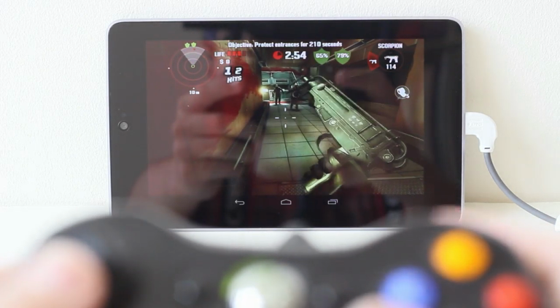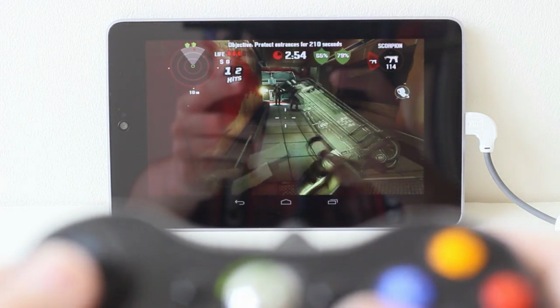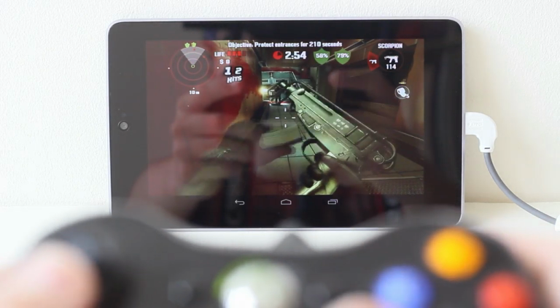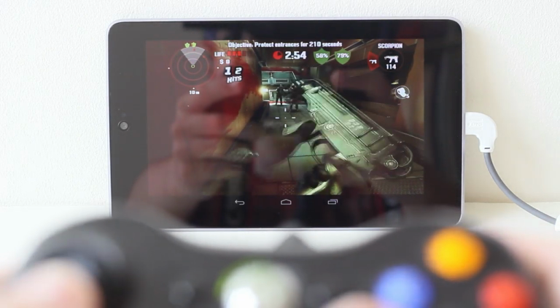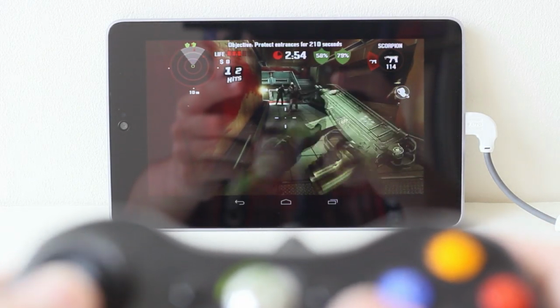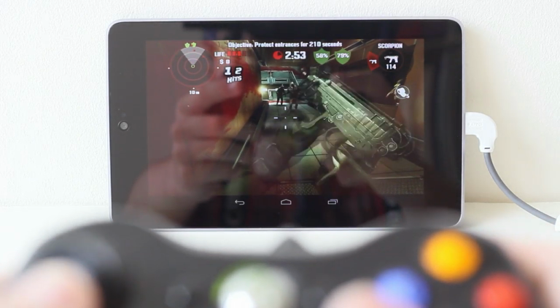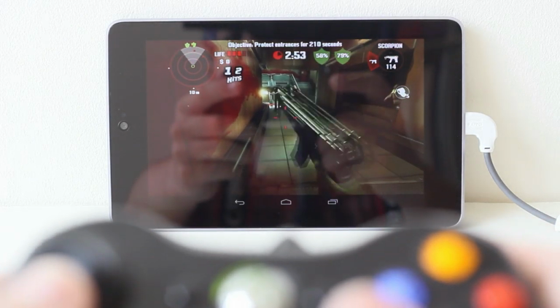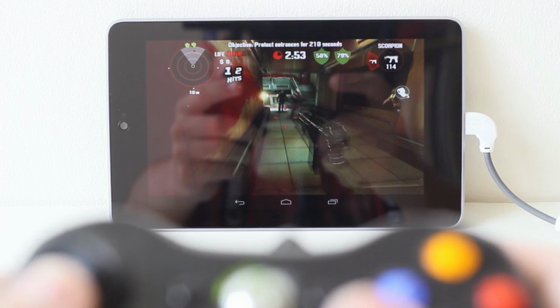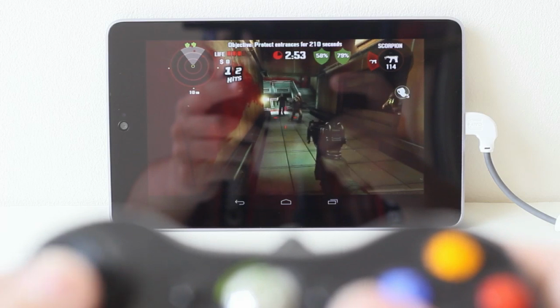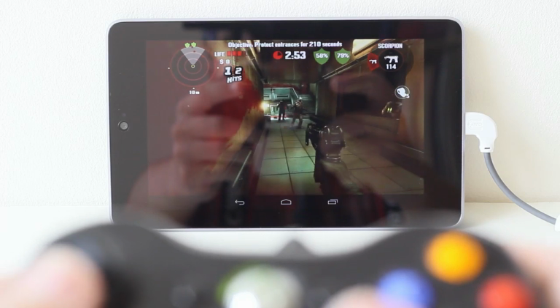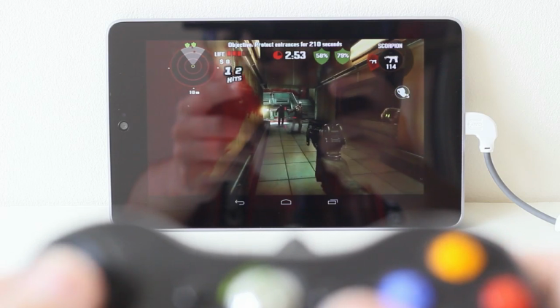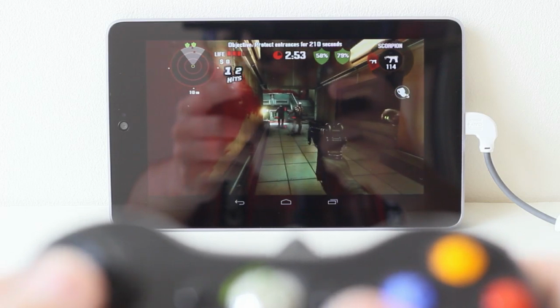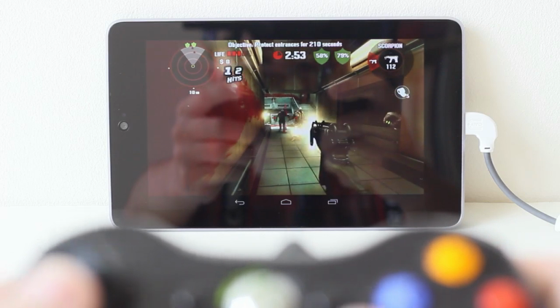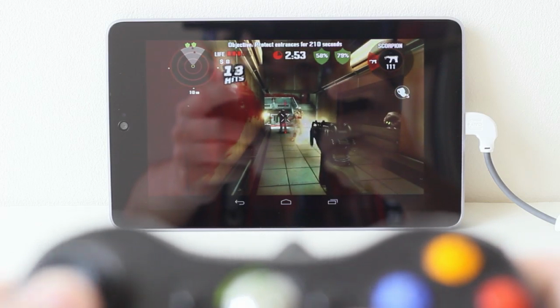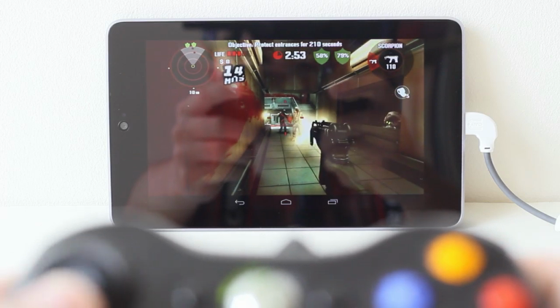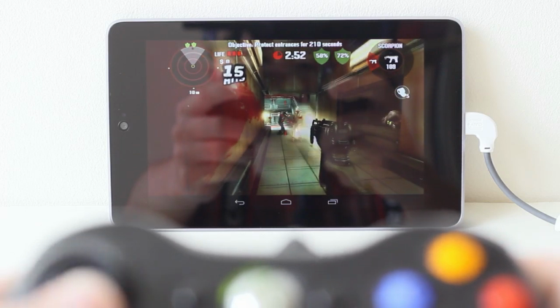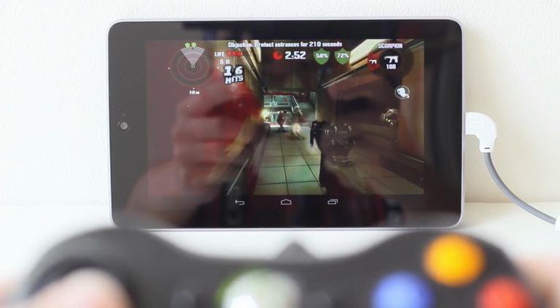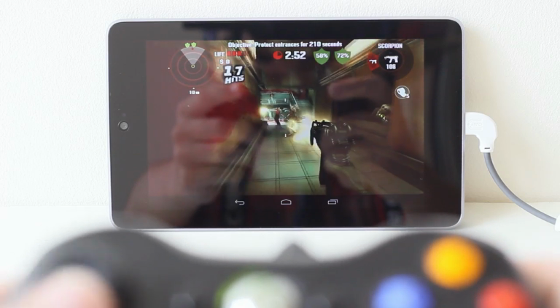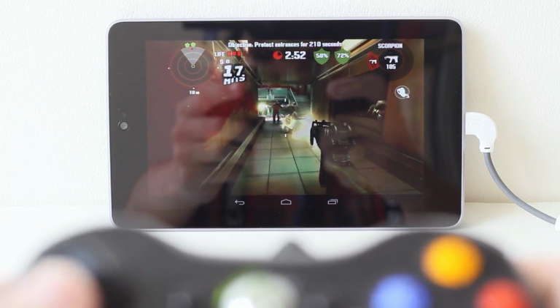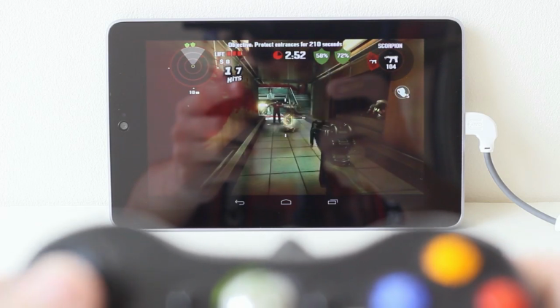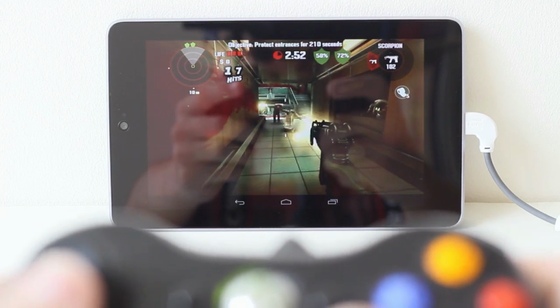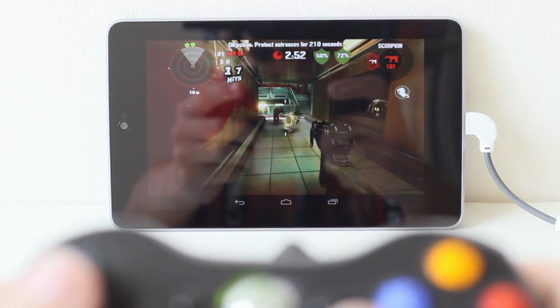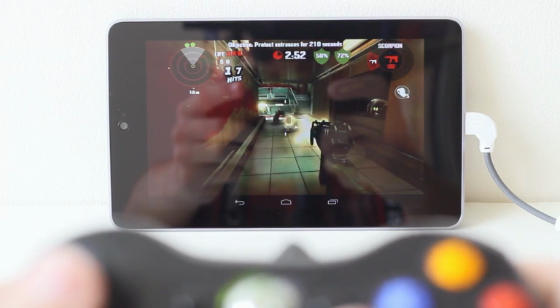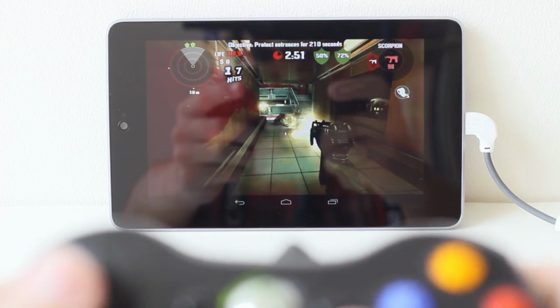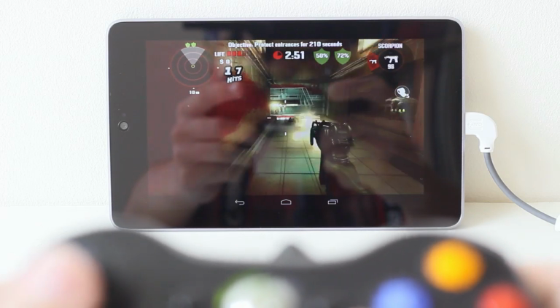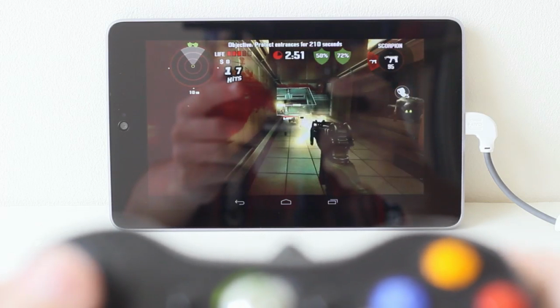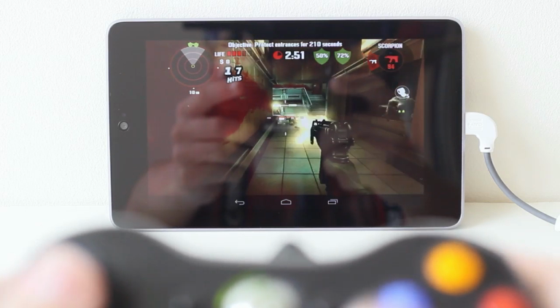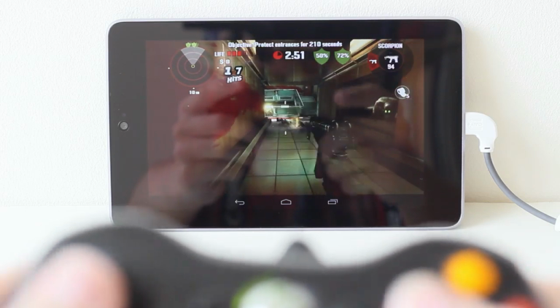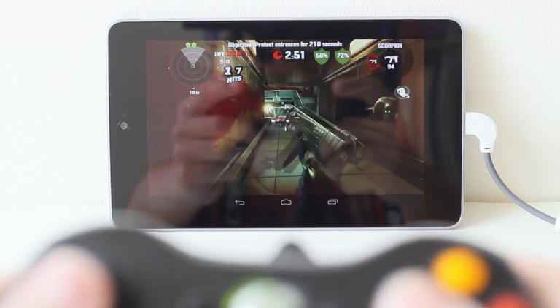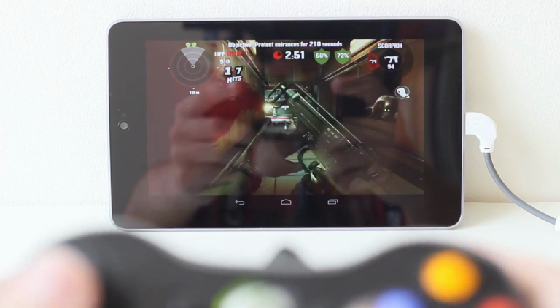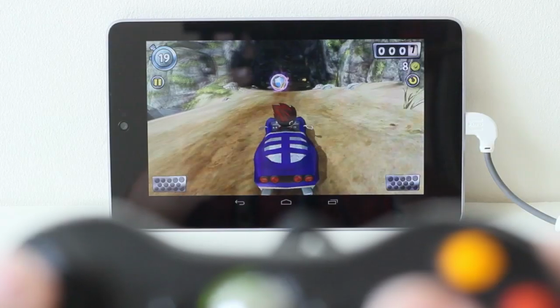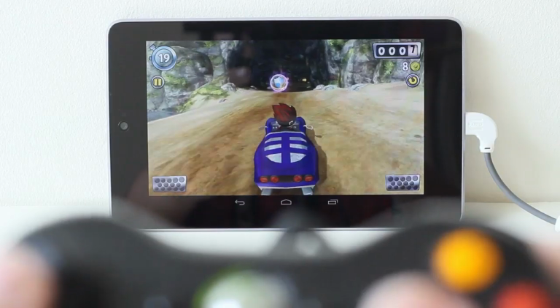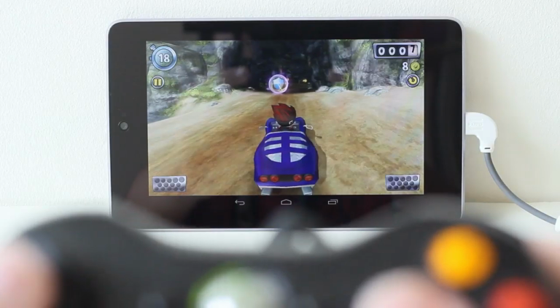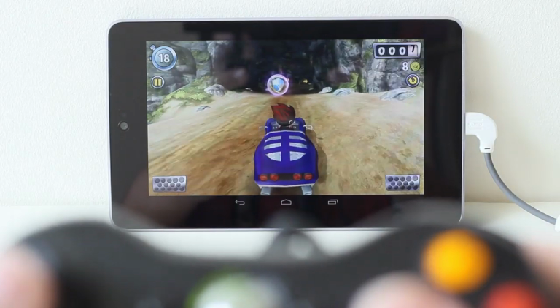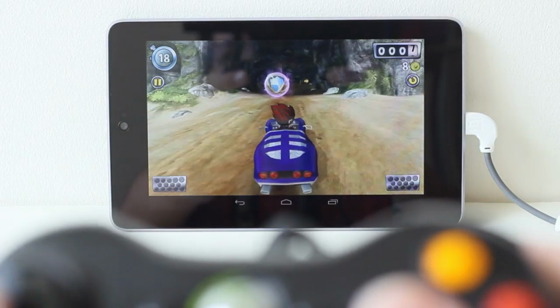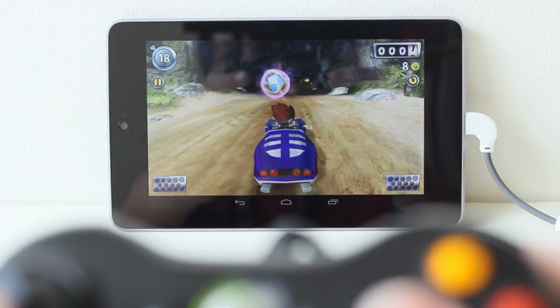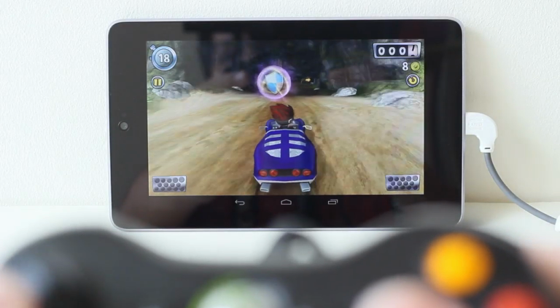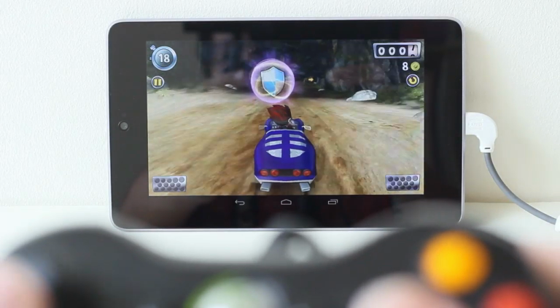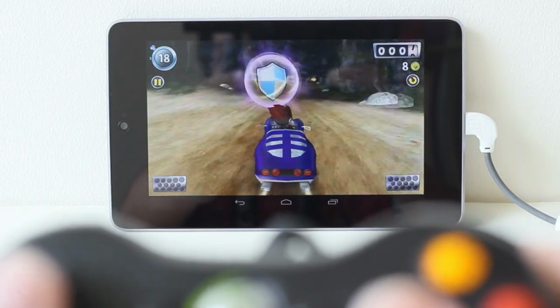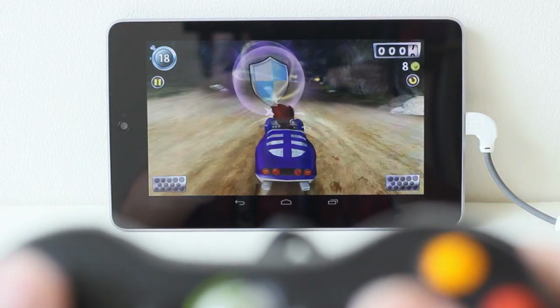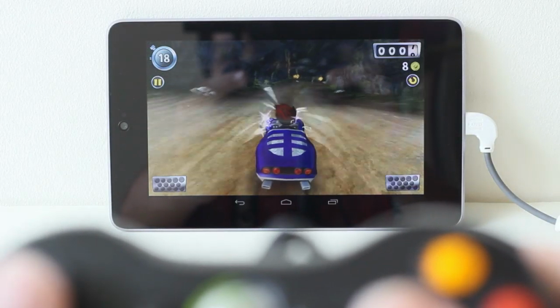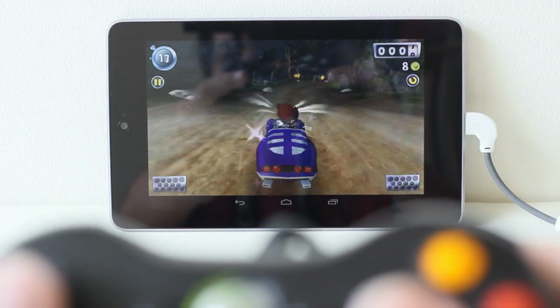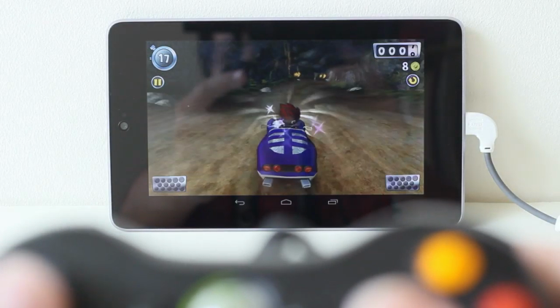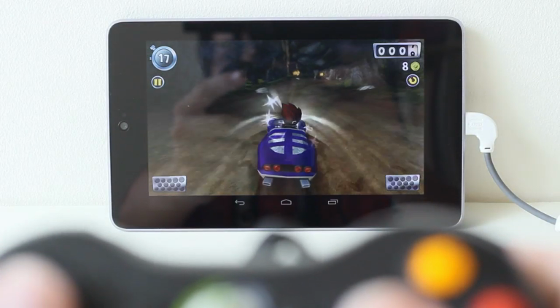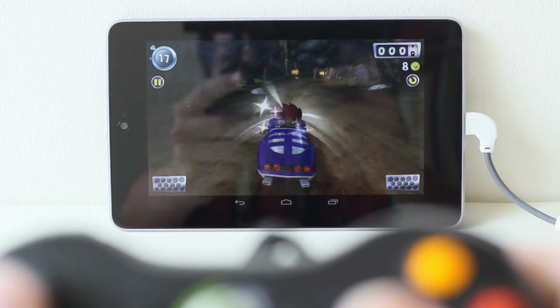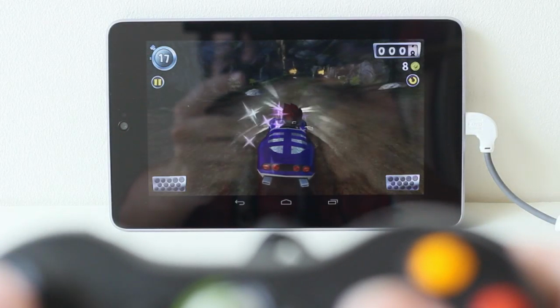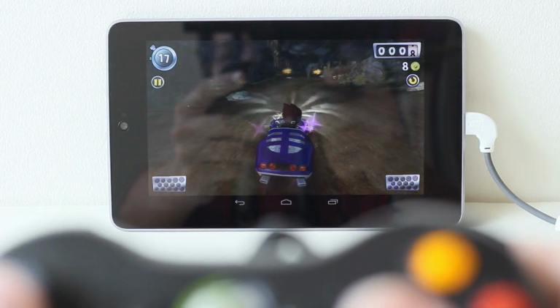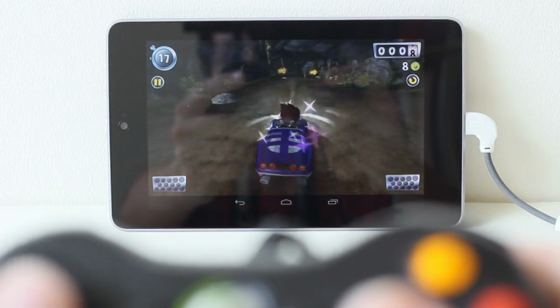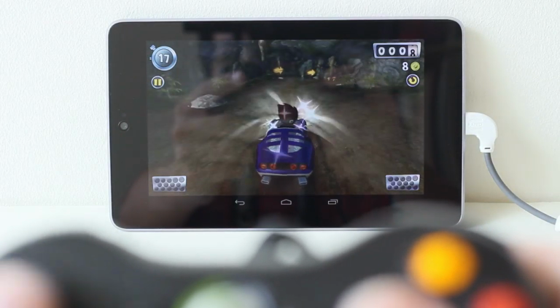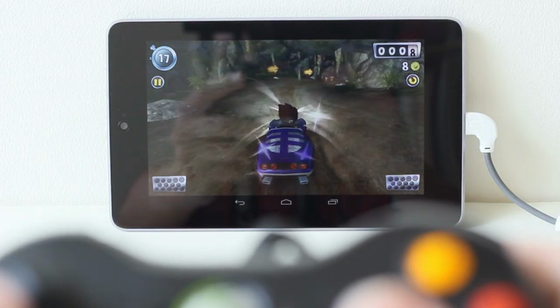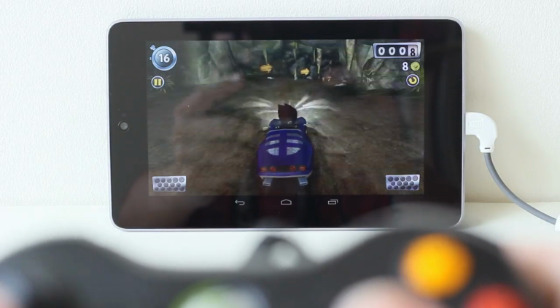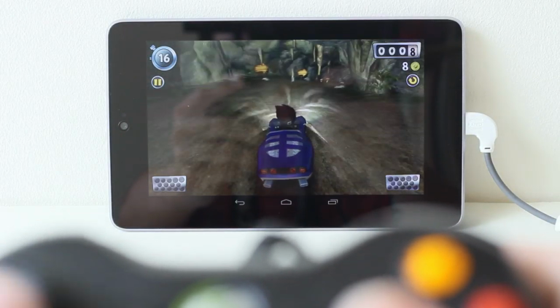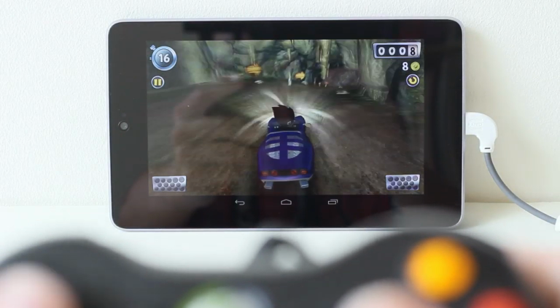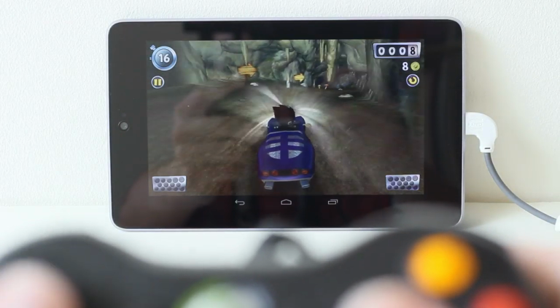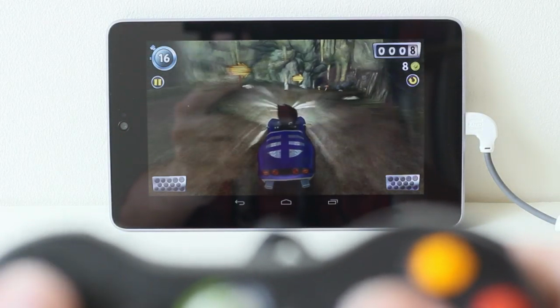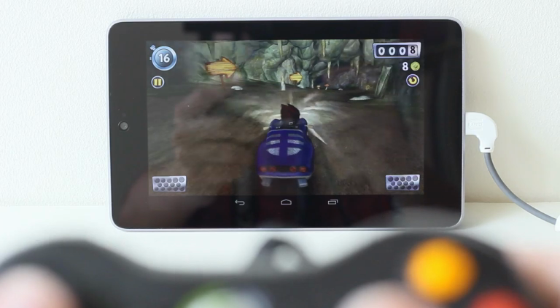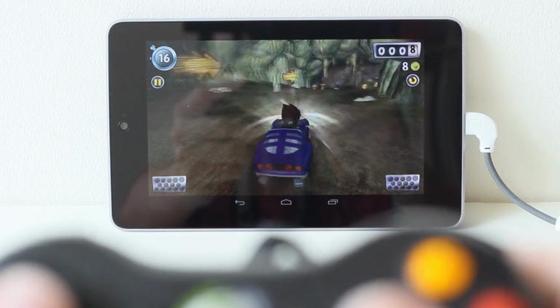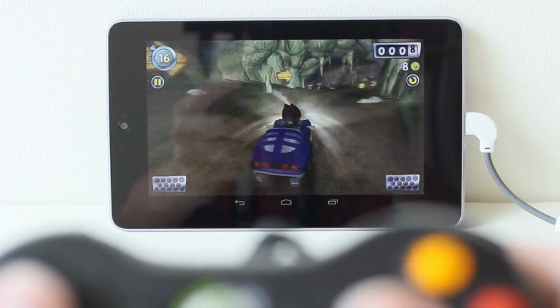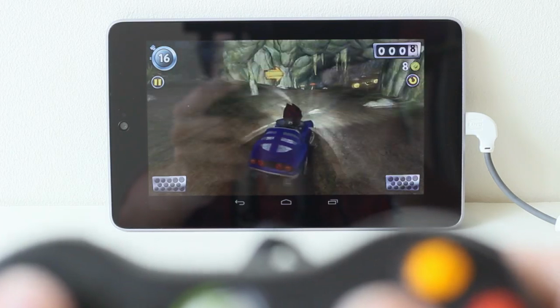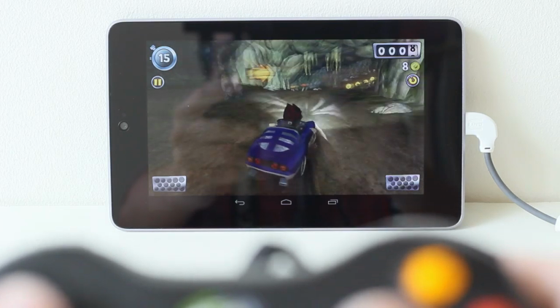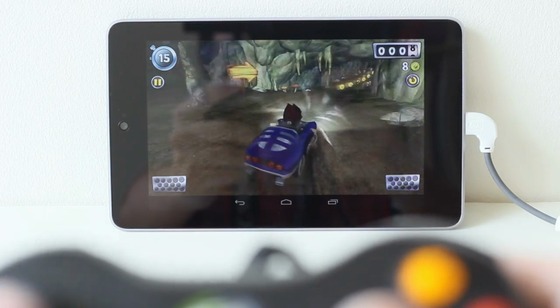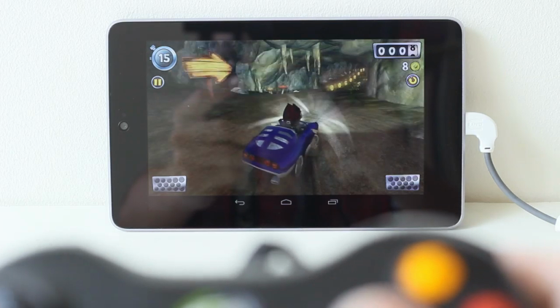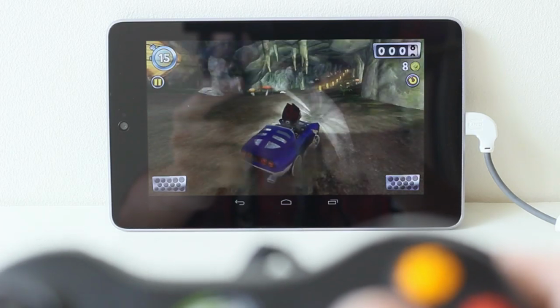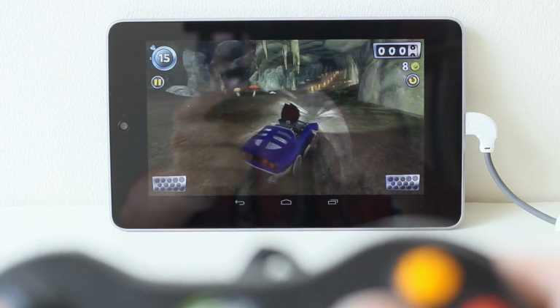If you are buying a game to use with your controller, check first whether it's compatible. Anyways, thanks for watching guys, my name is Chris from Extreme Brodin and happy gaming.